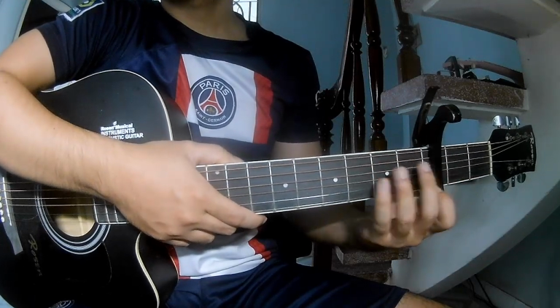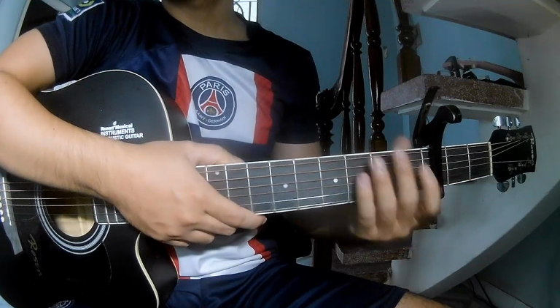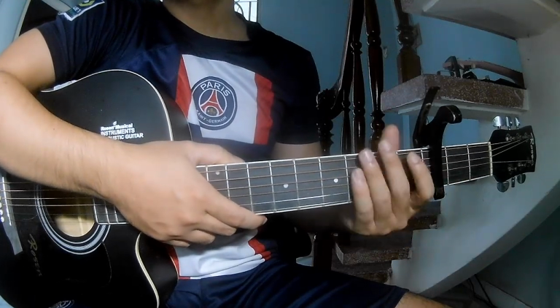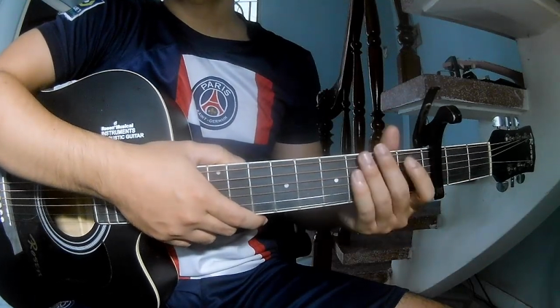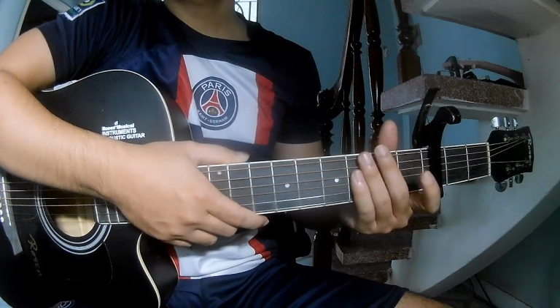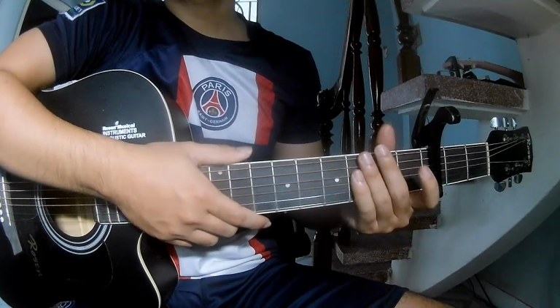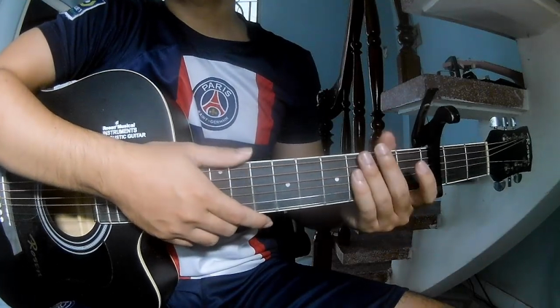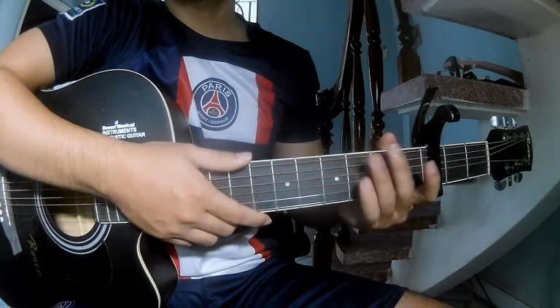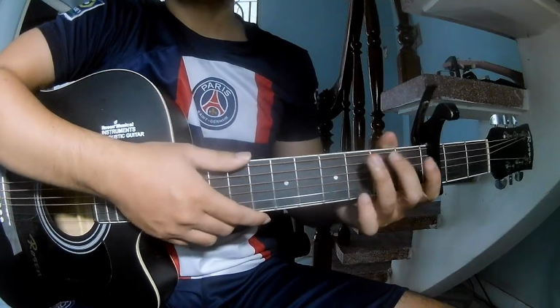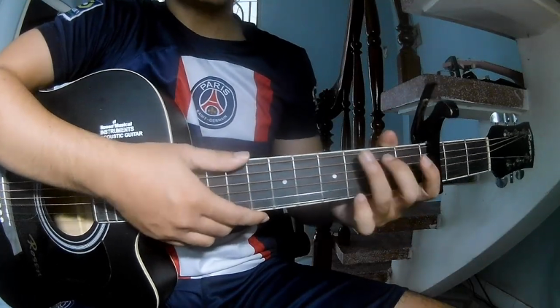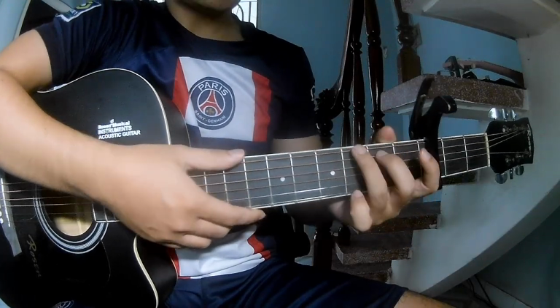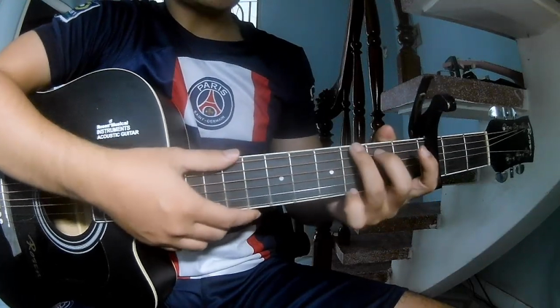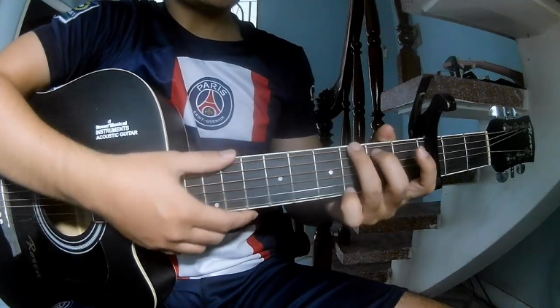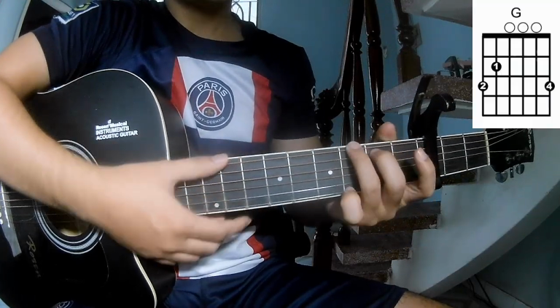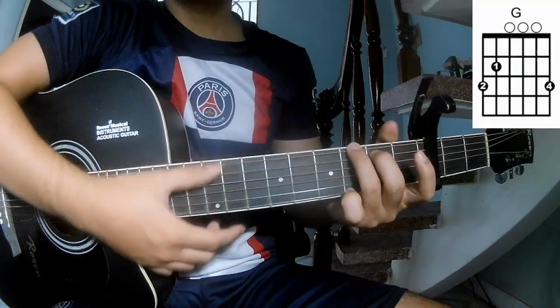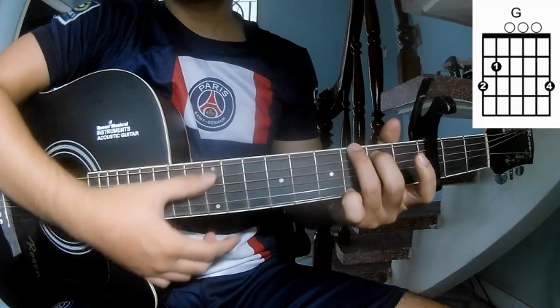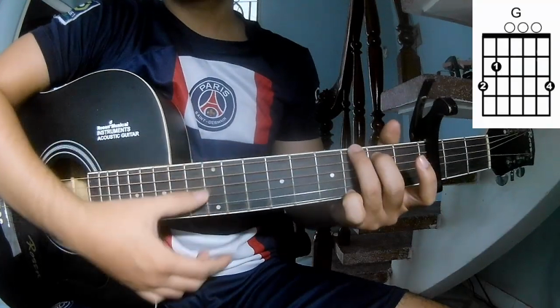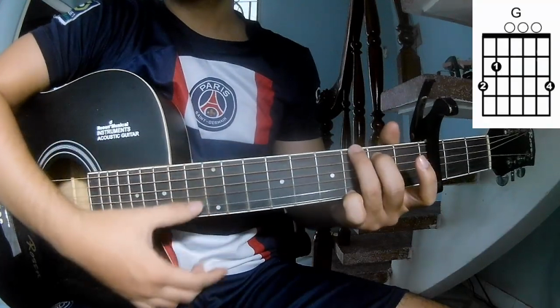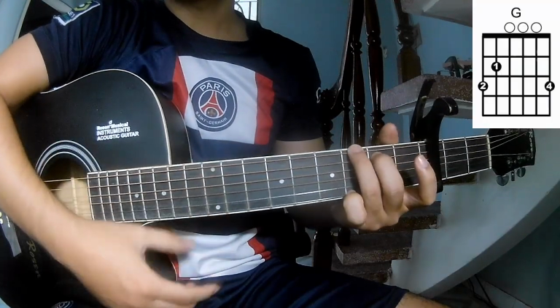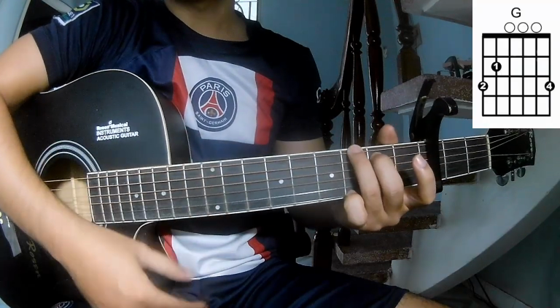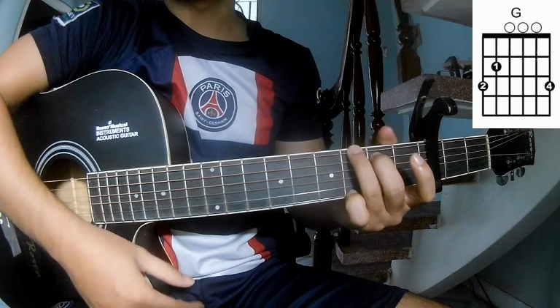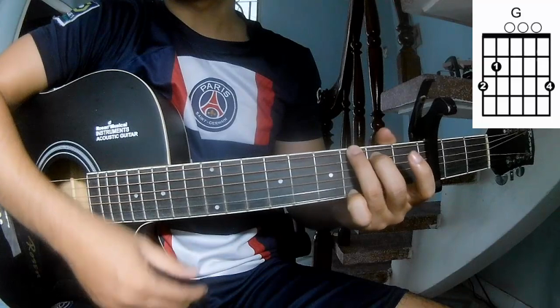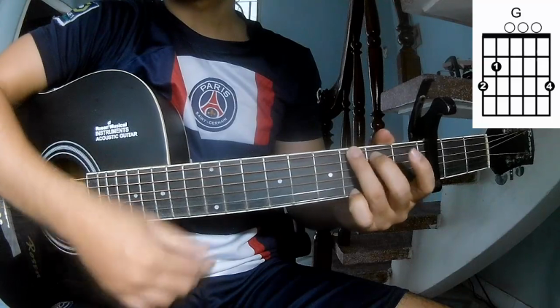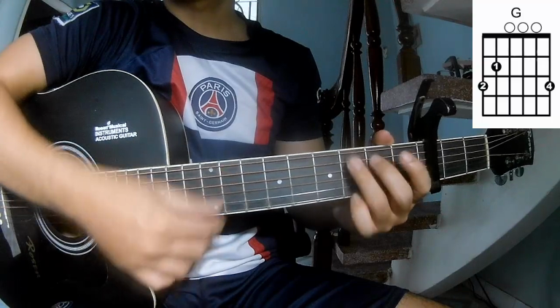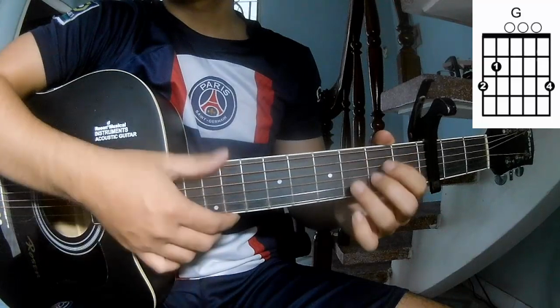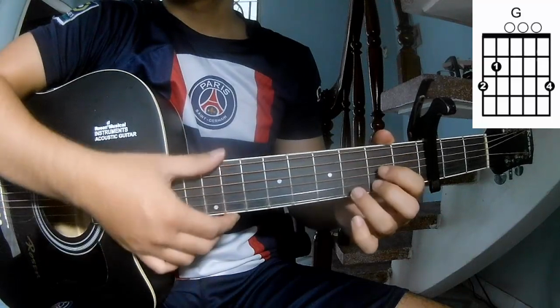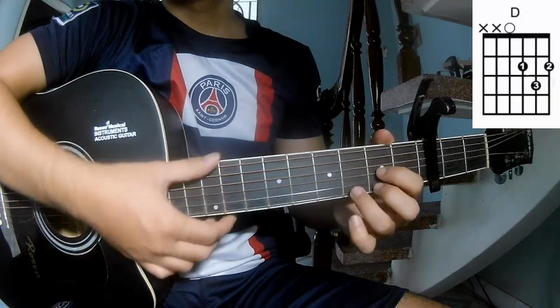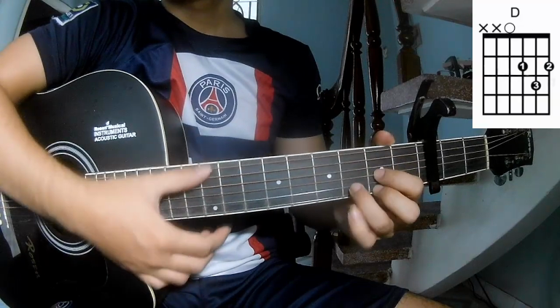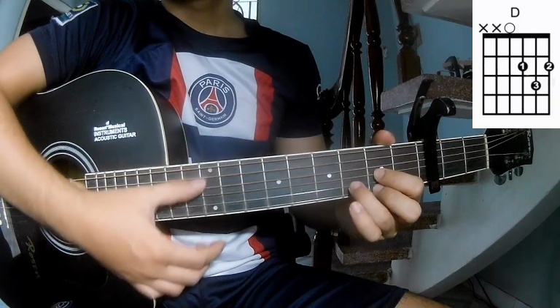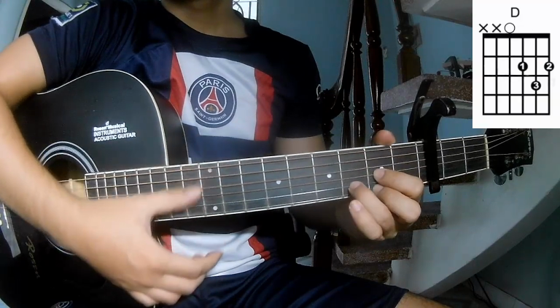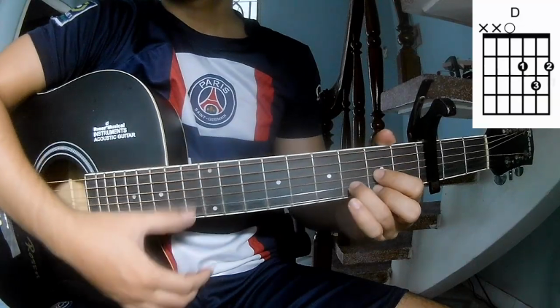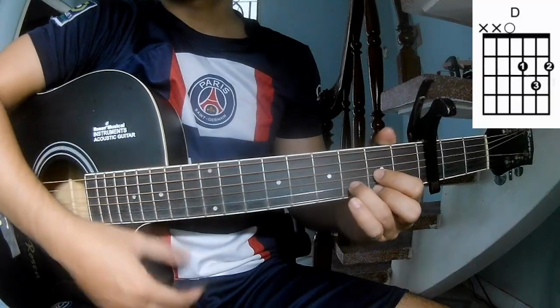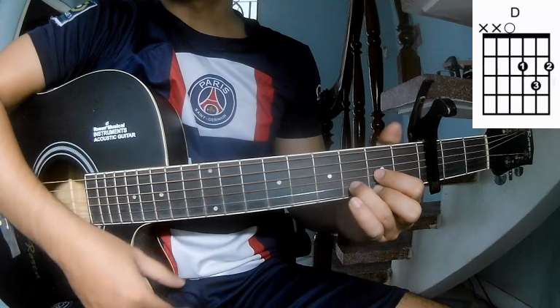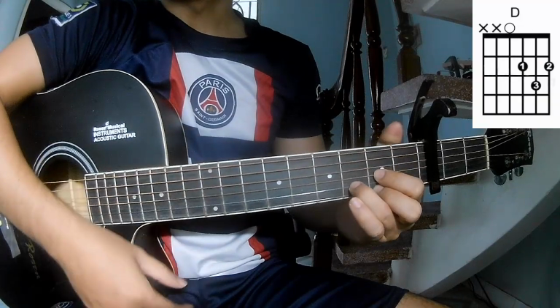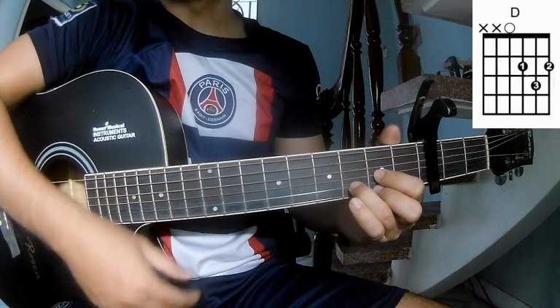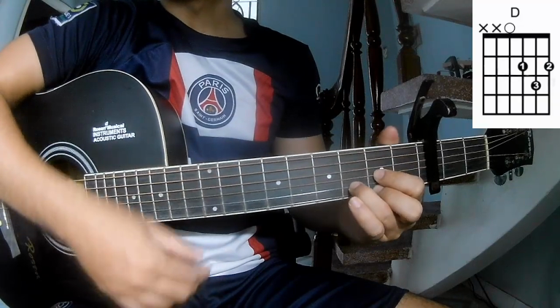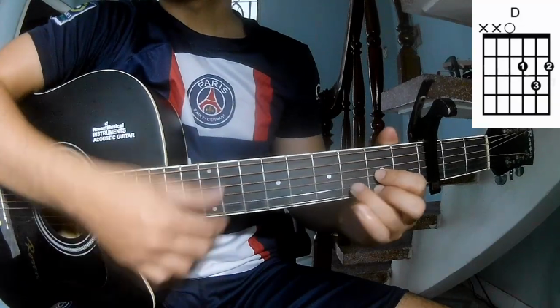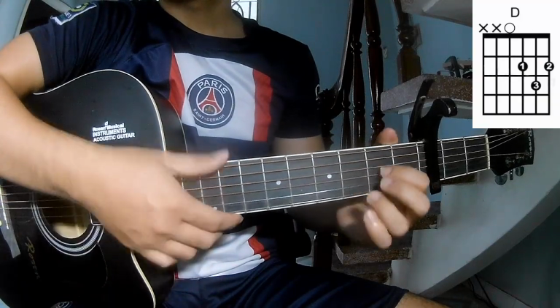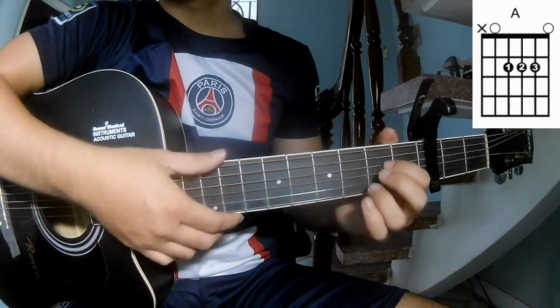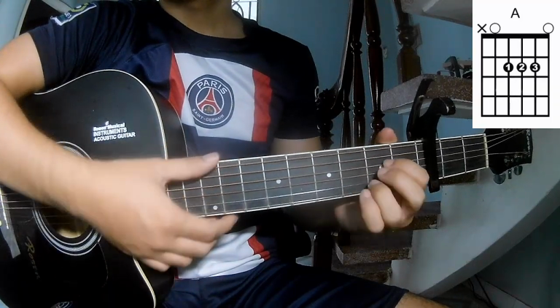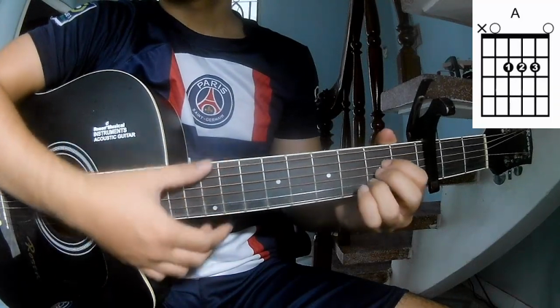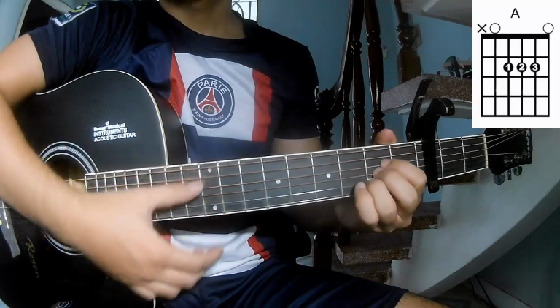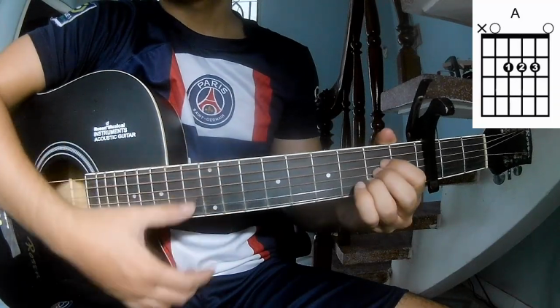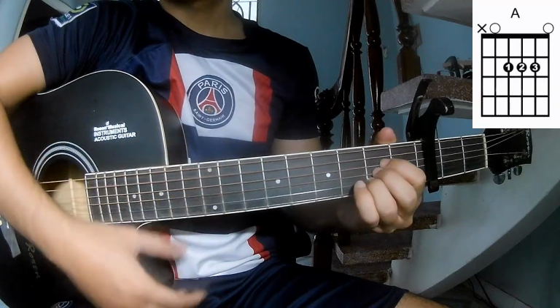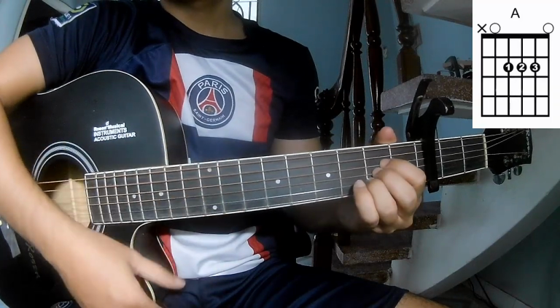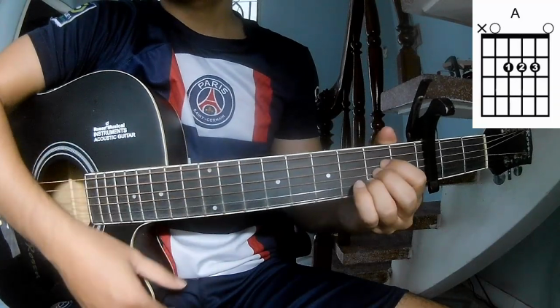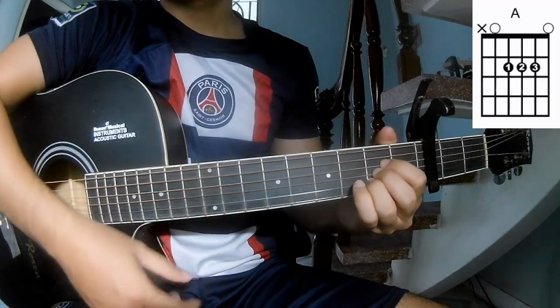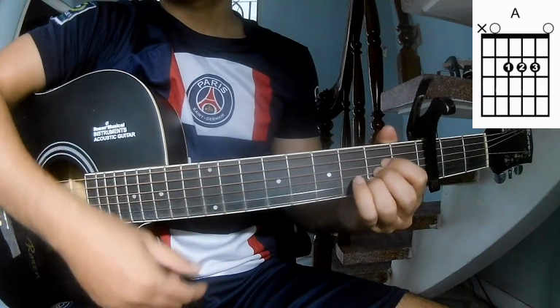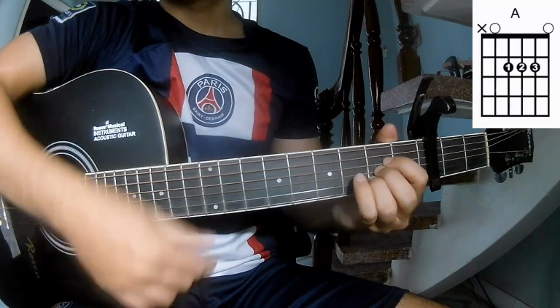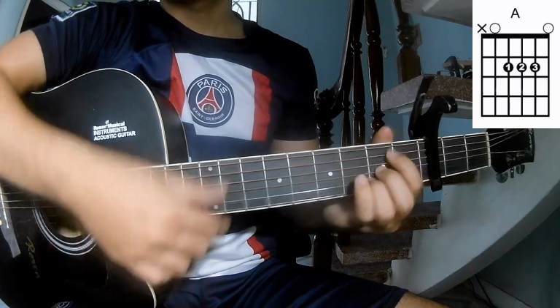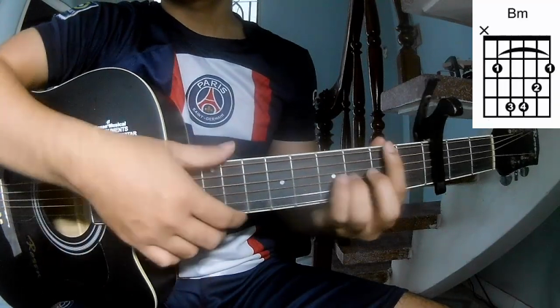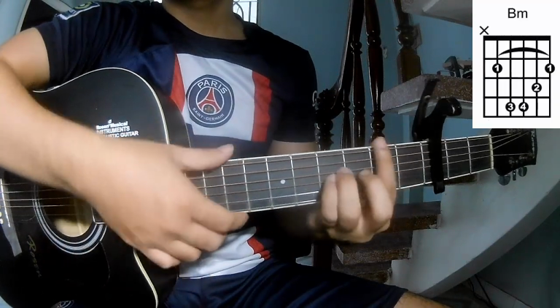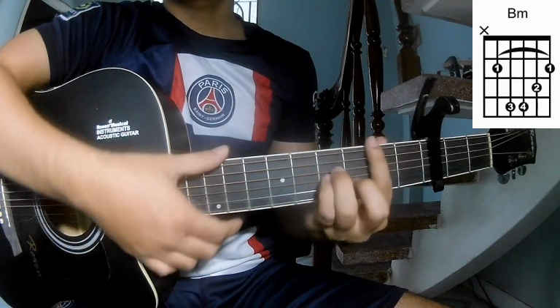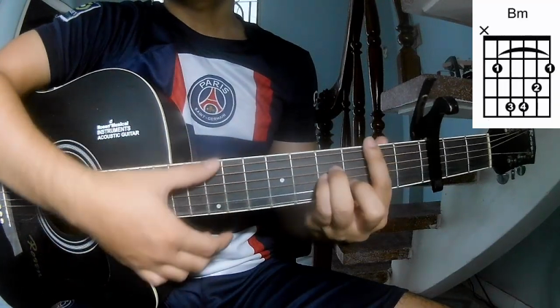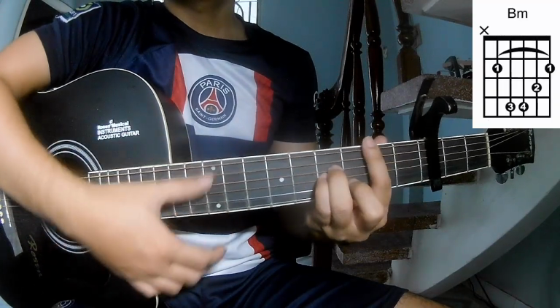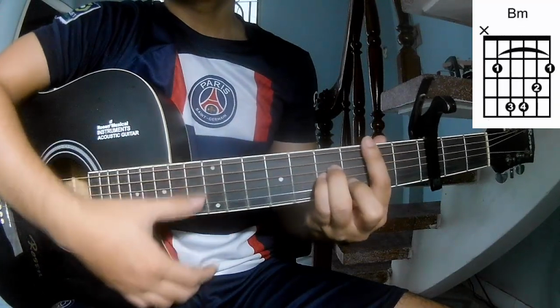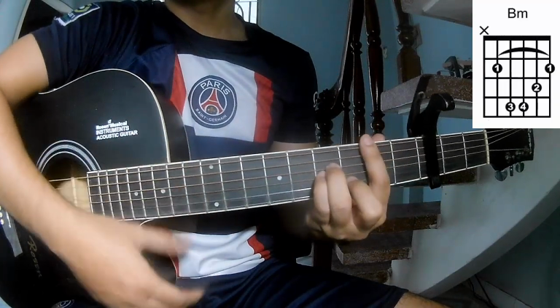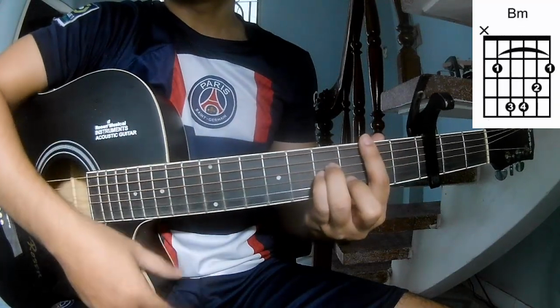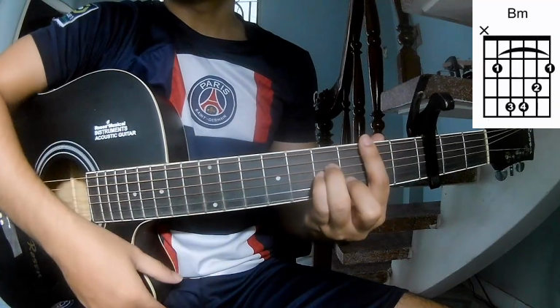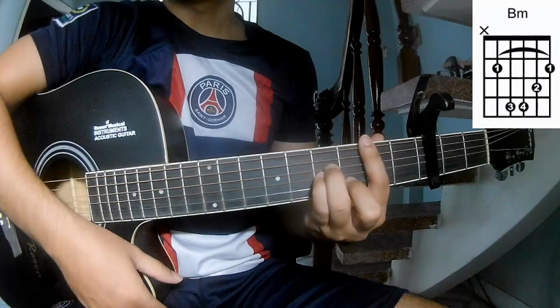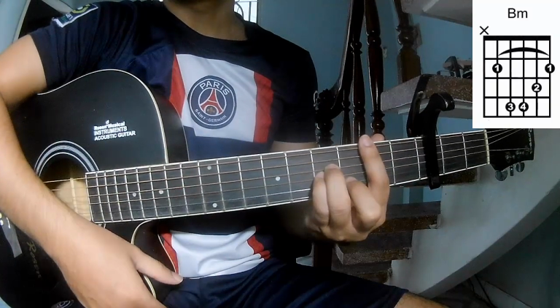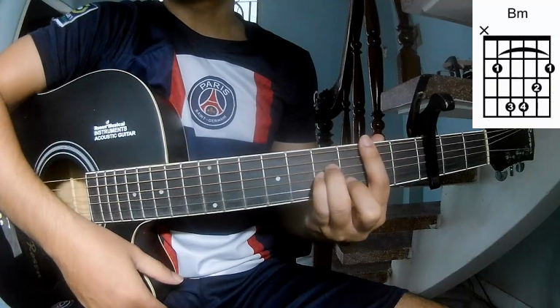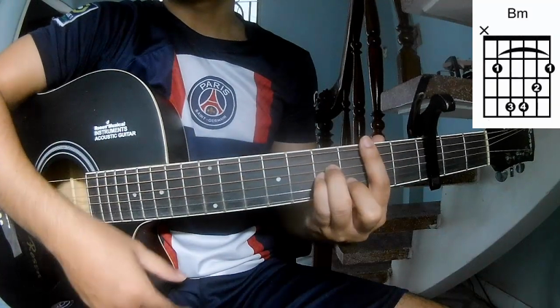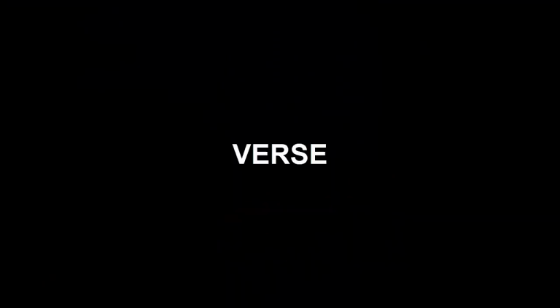The chords of this song are G, D, A, N, B, M.